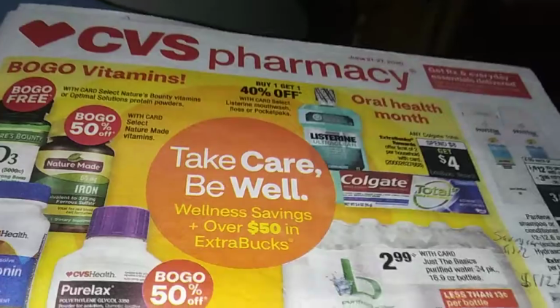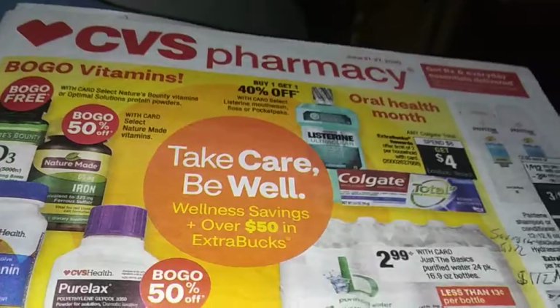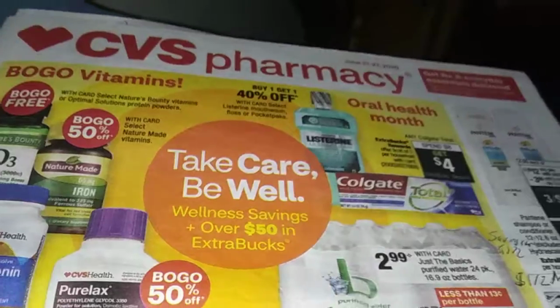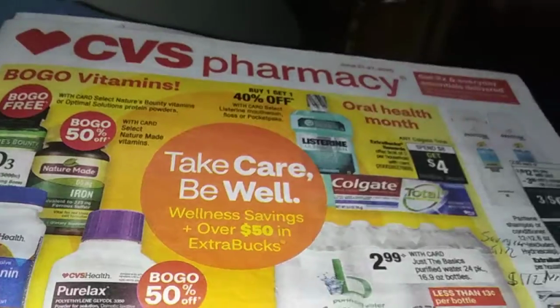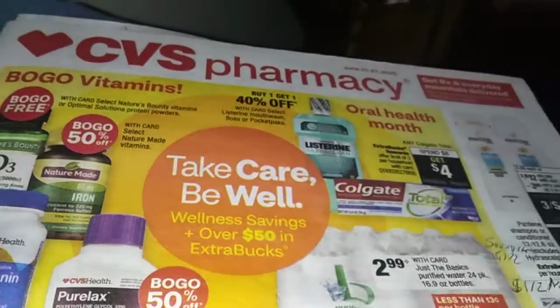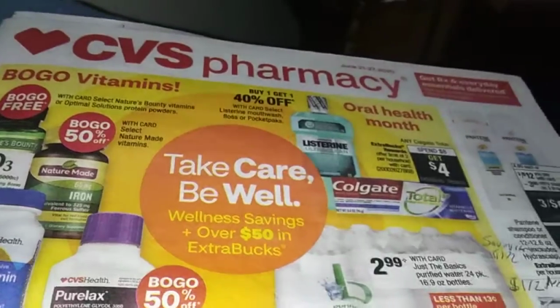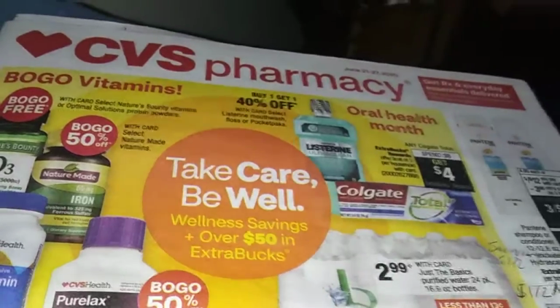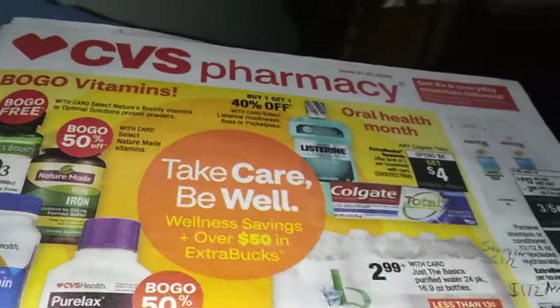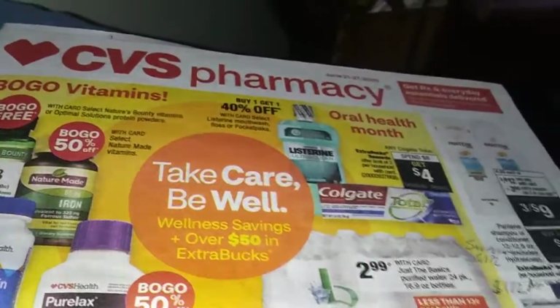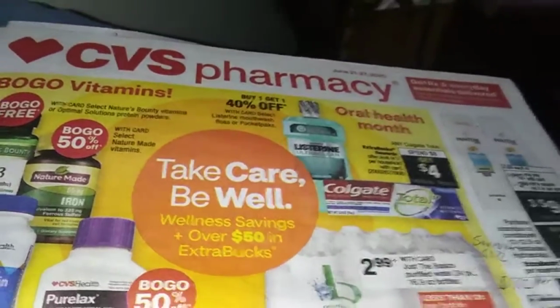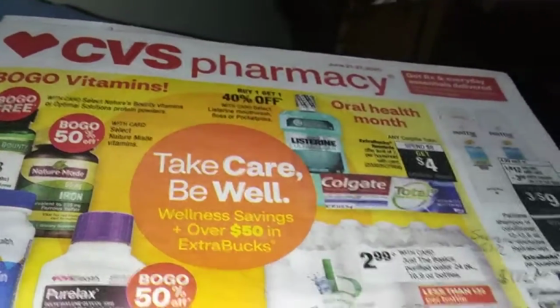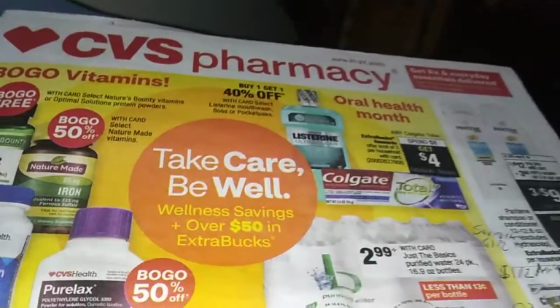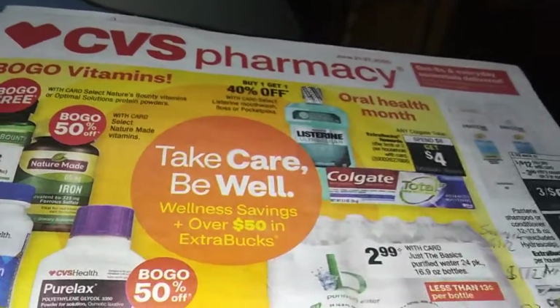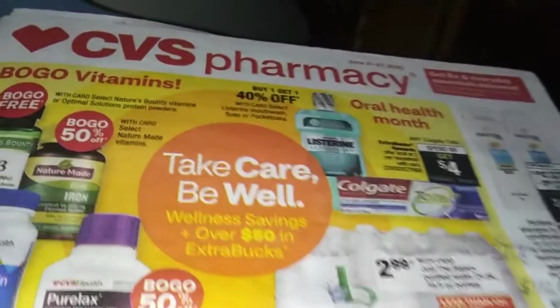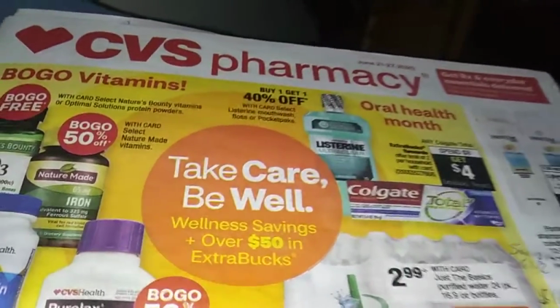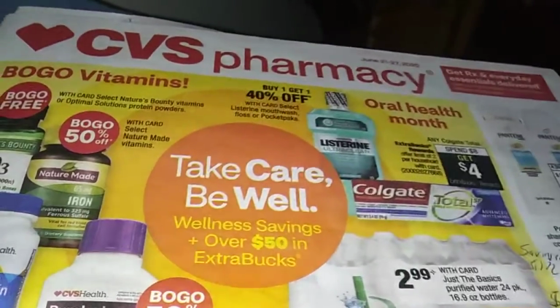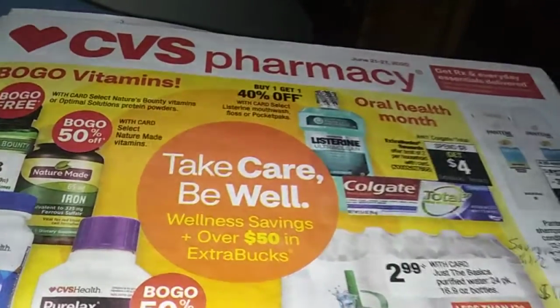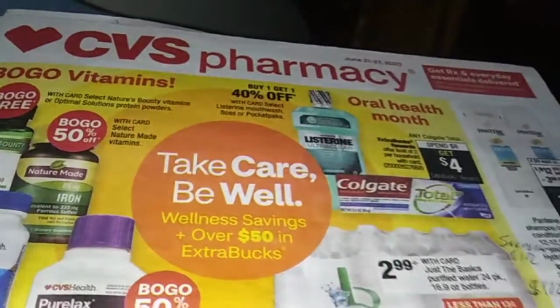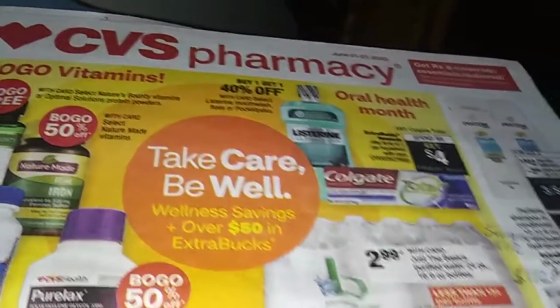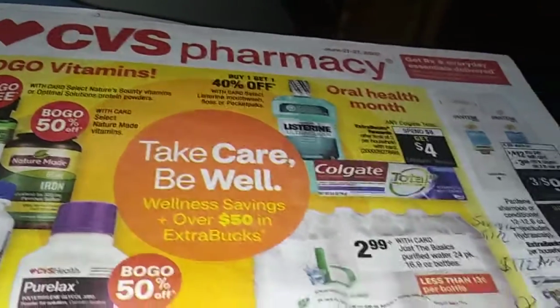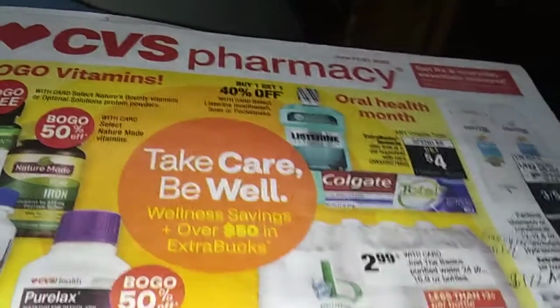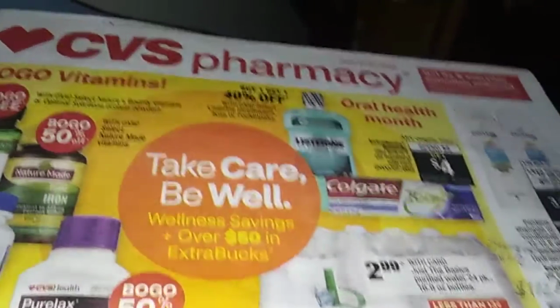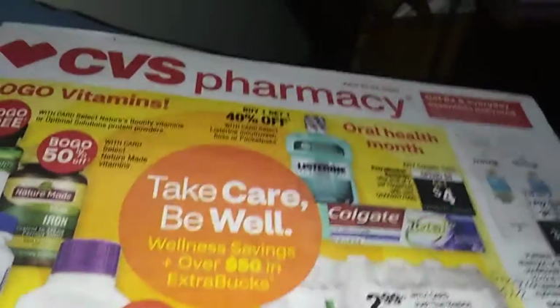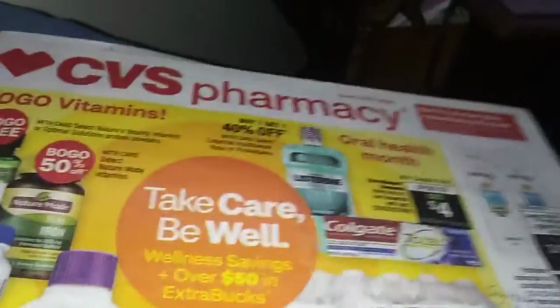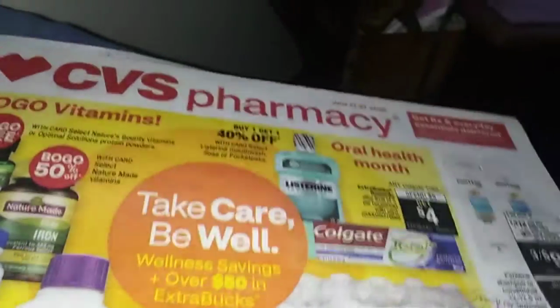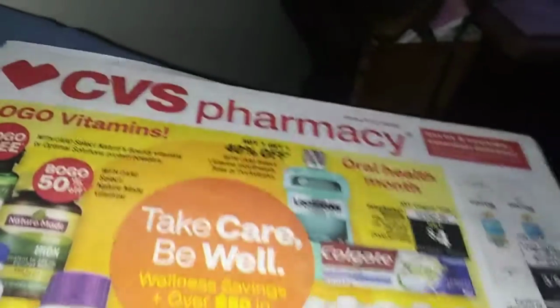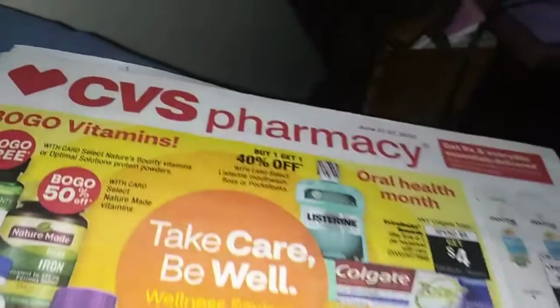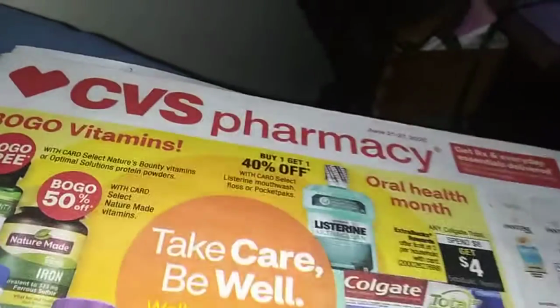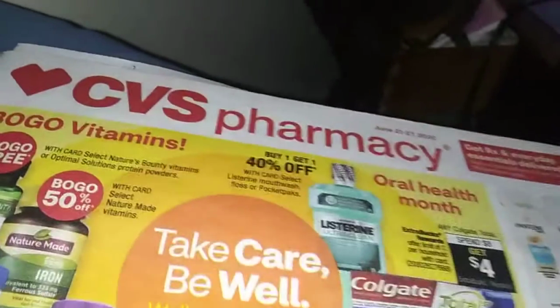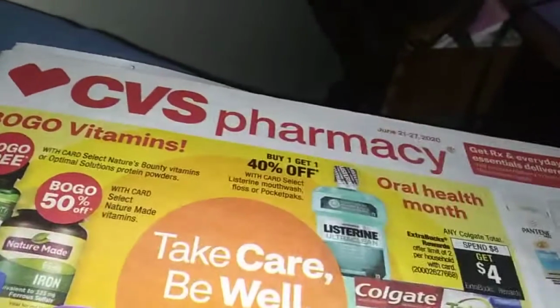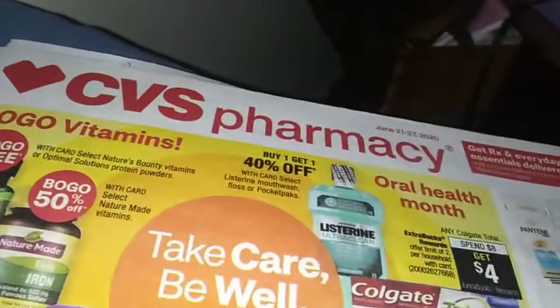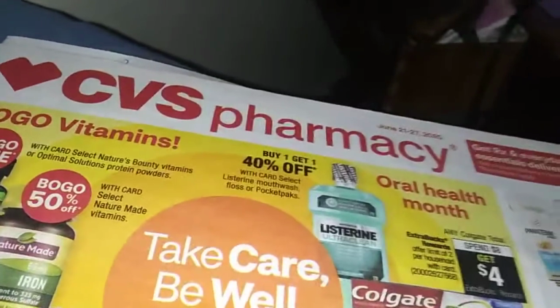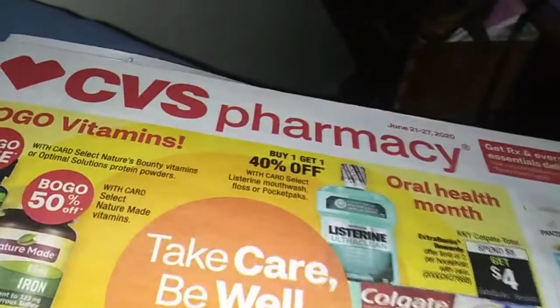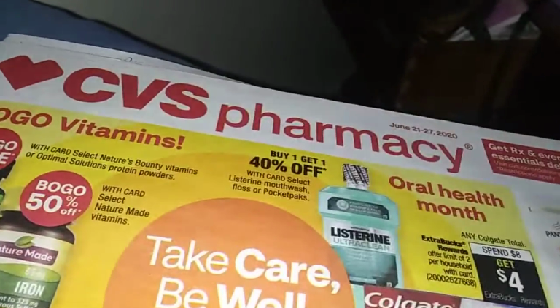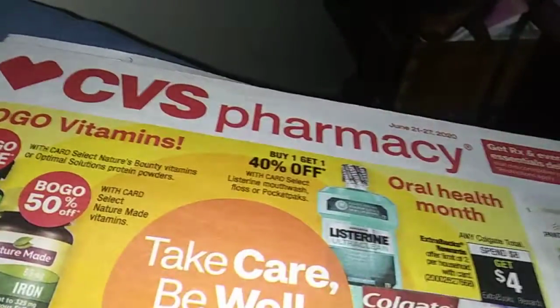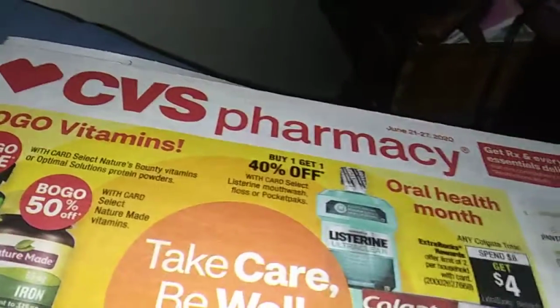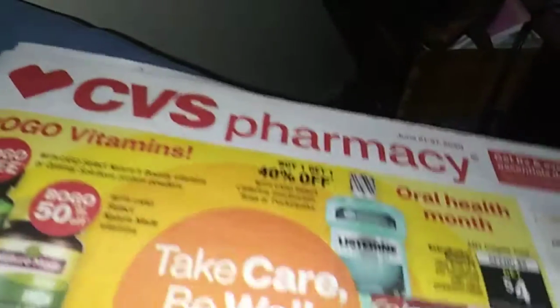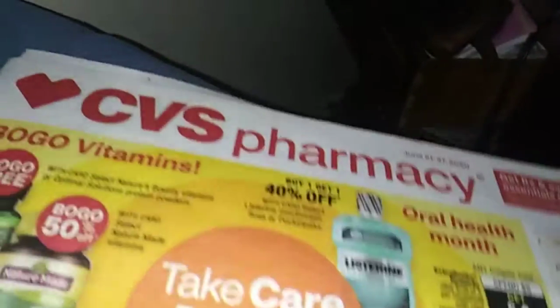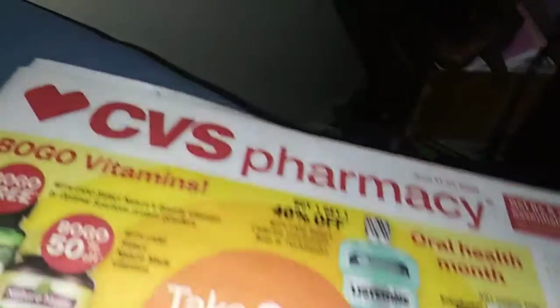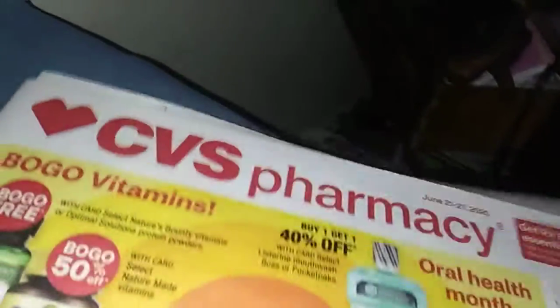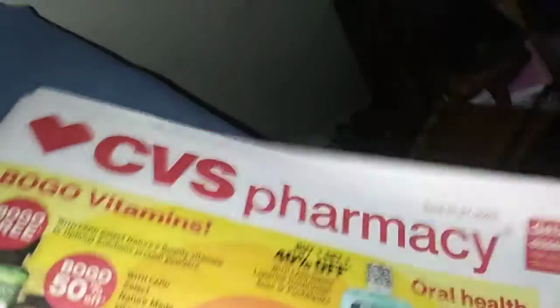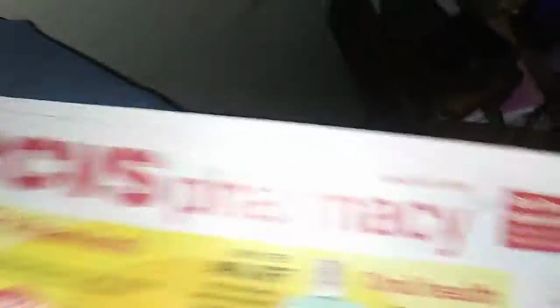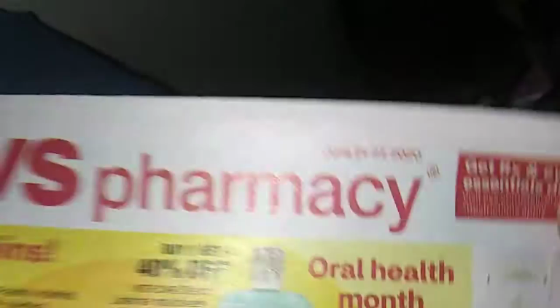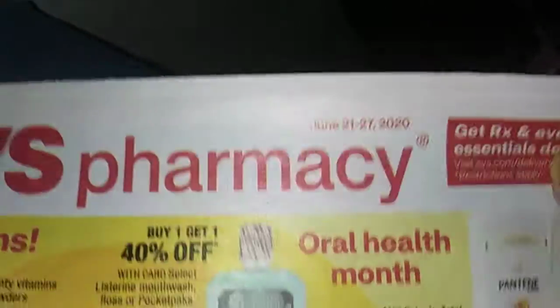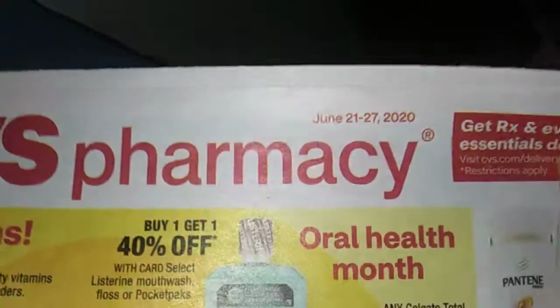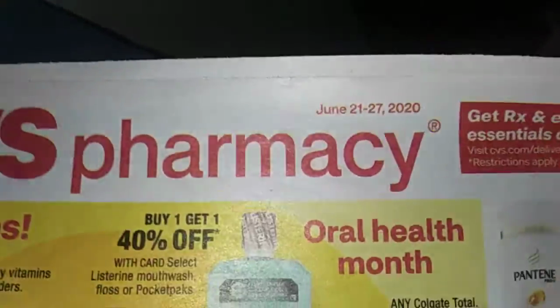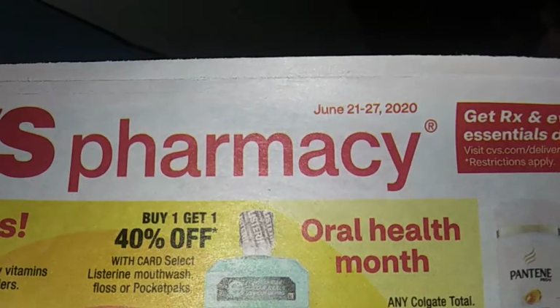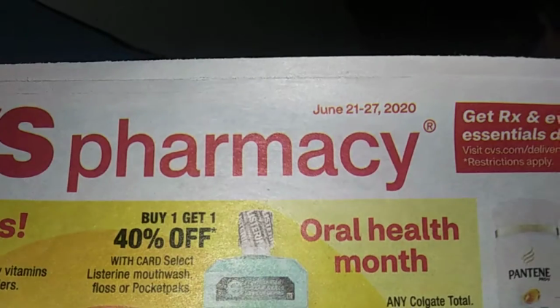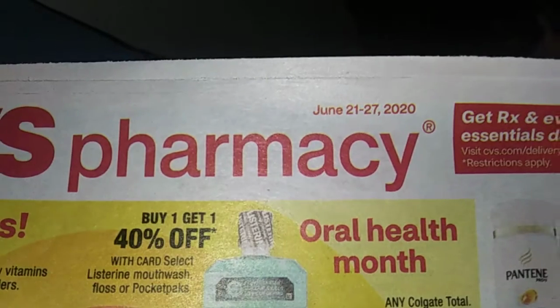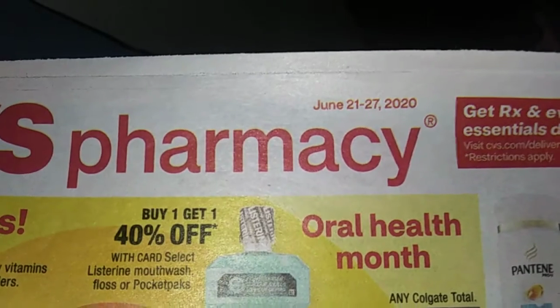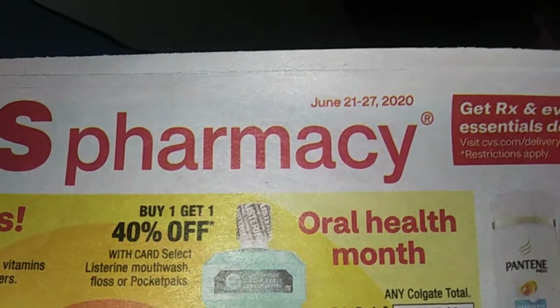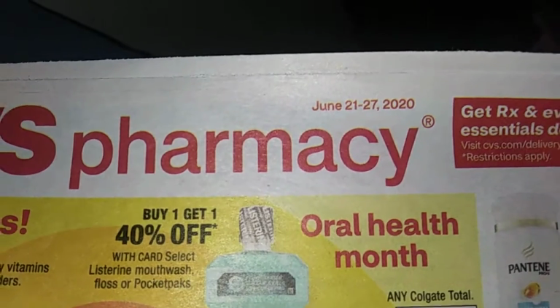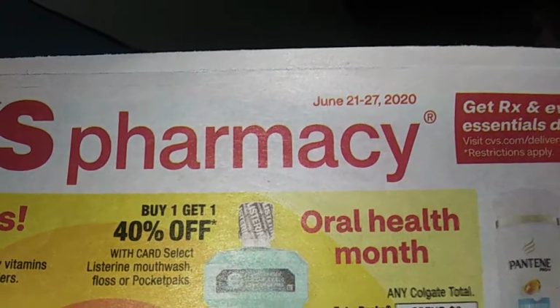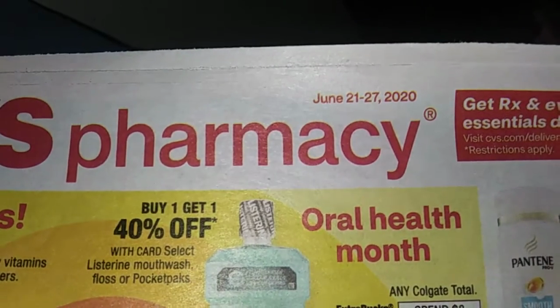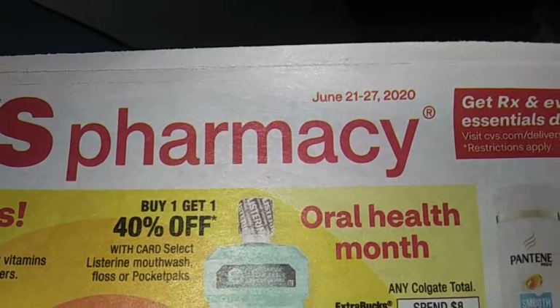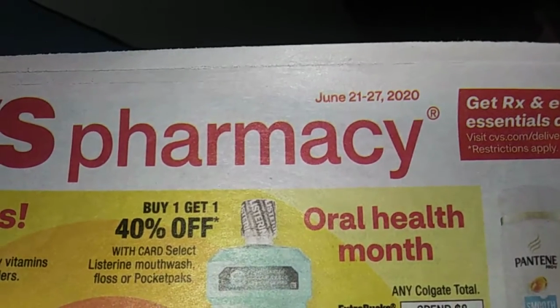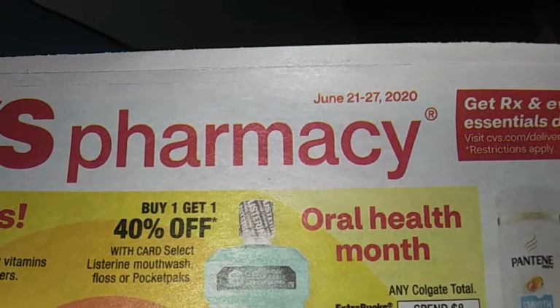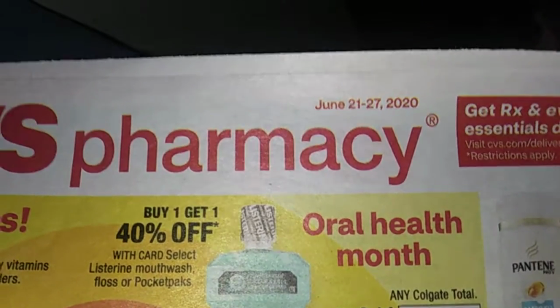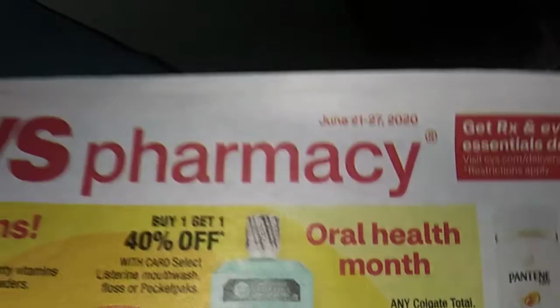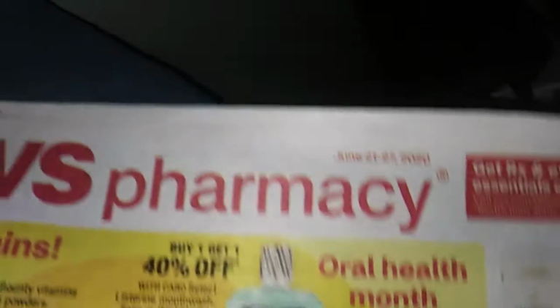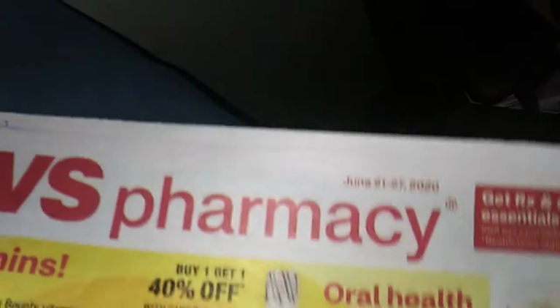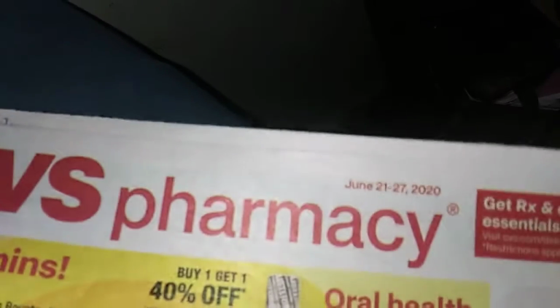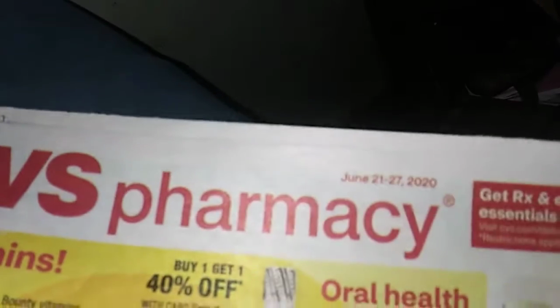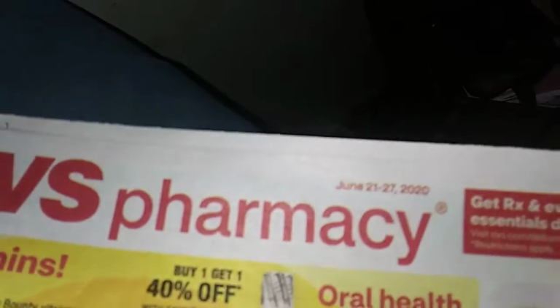This is TNCupon and welcome you to a CVS matchup video for June the 1st through the 27th.